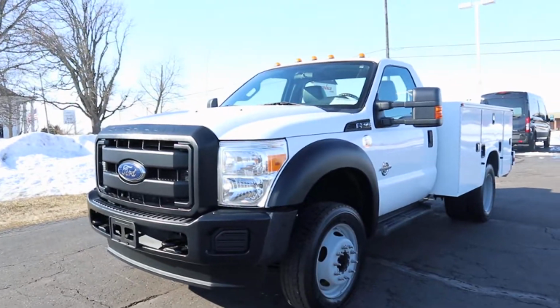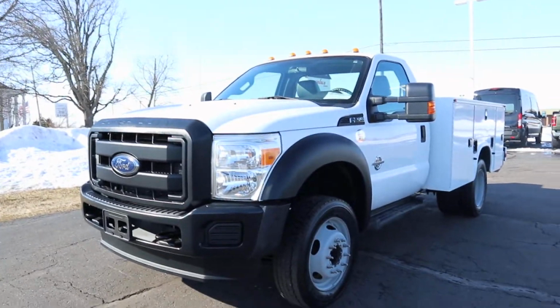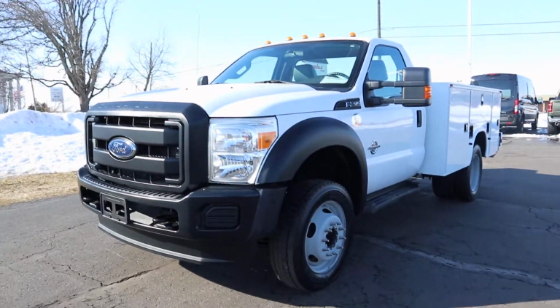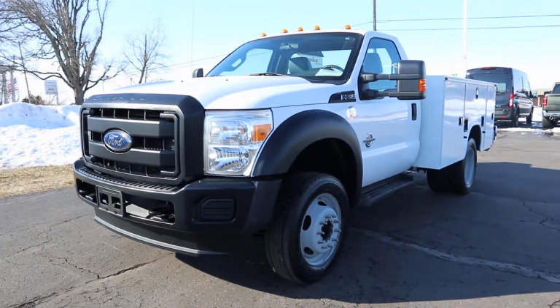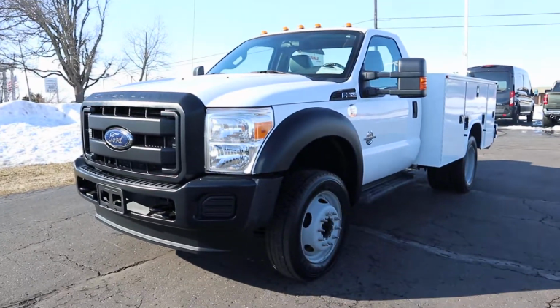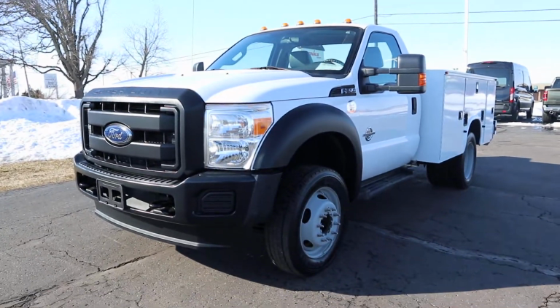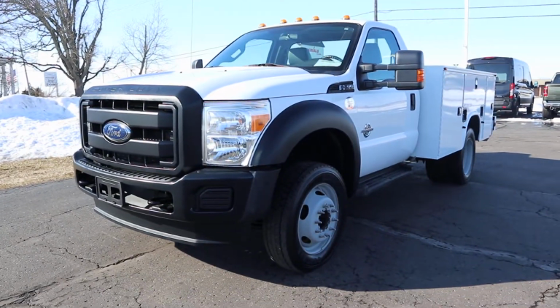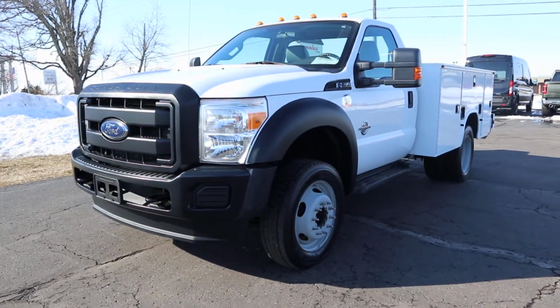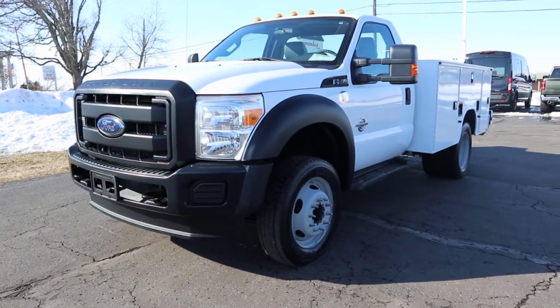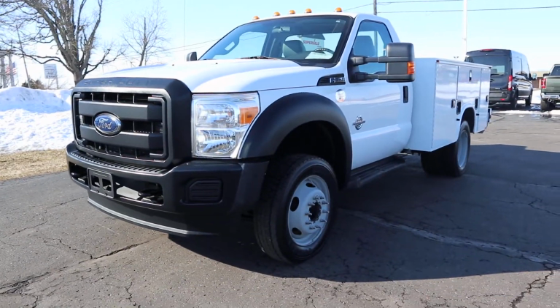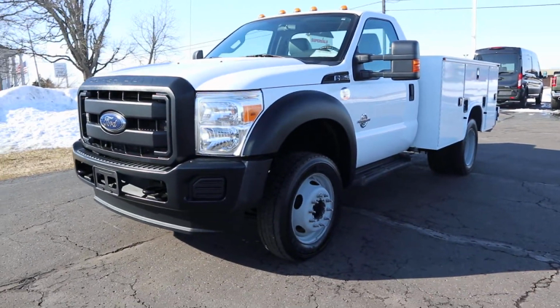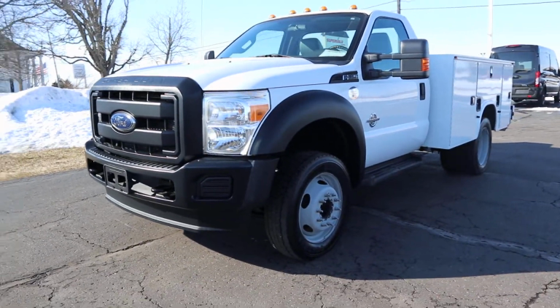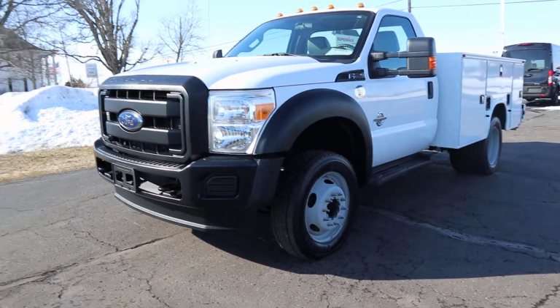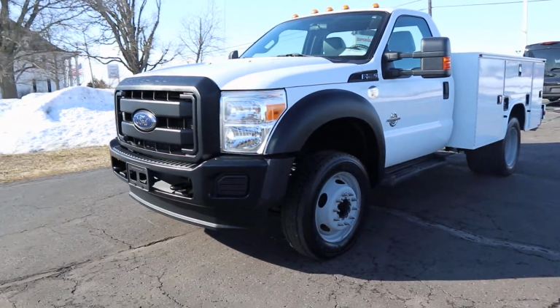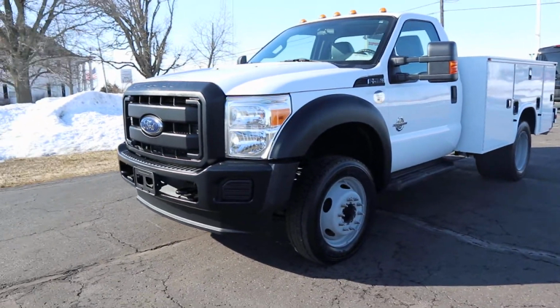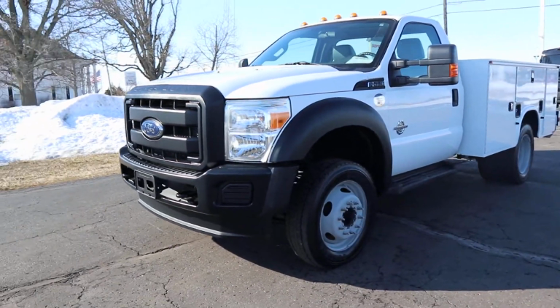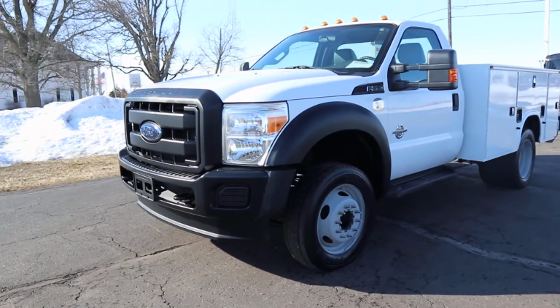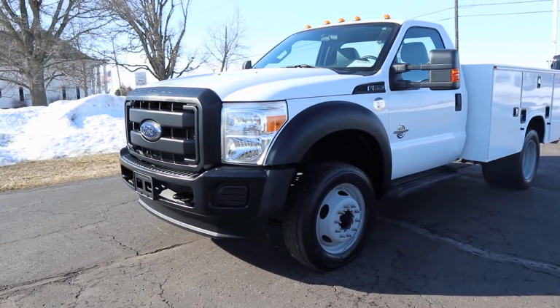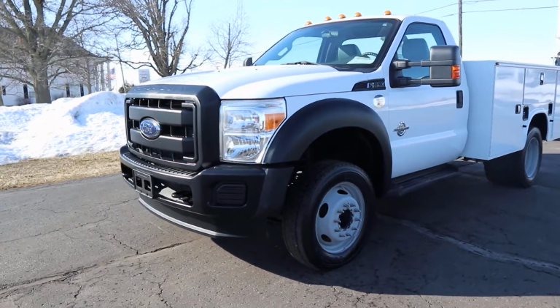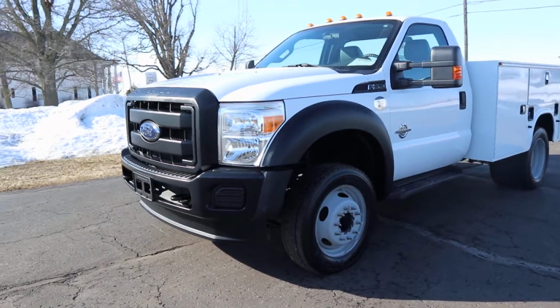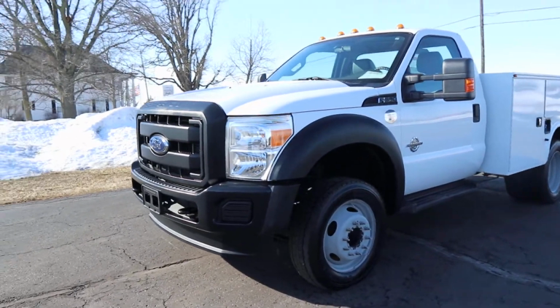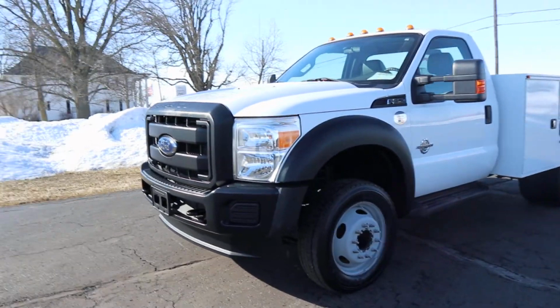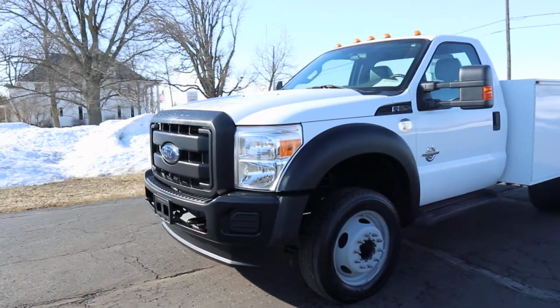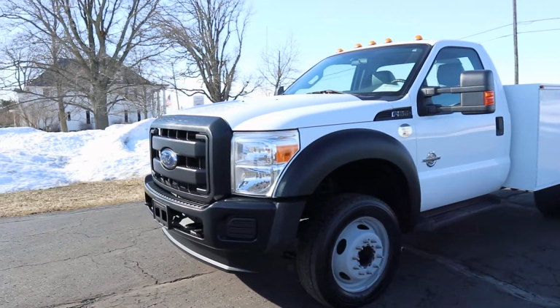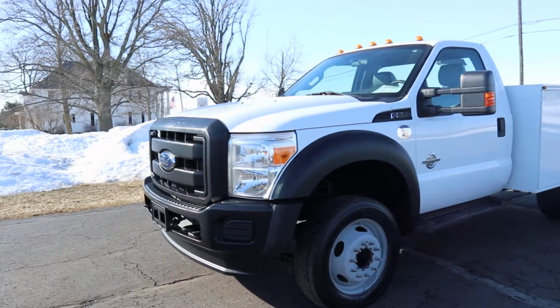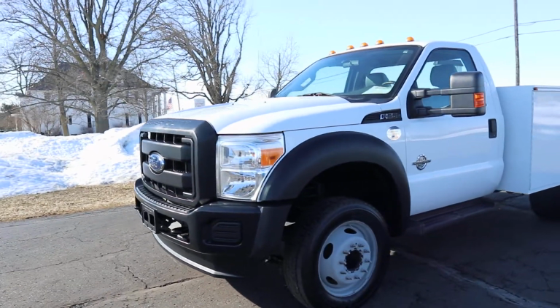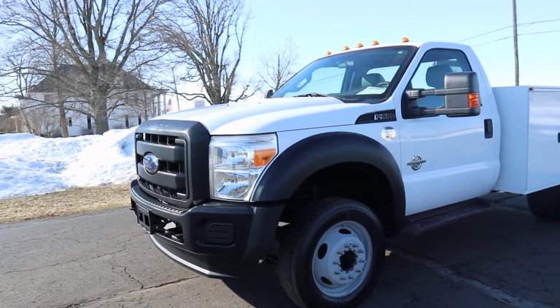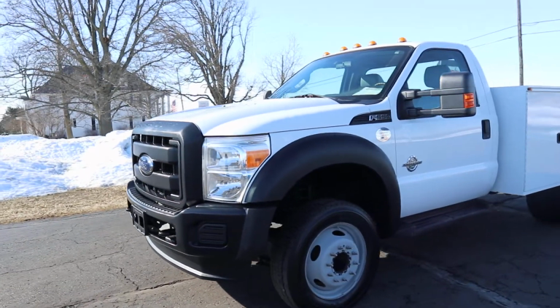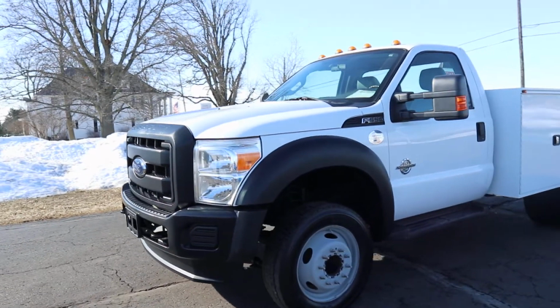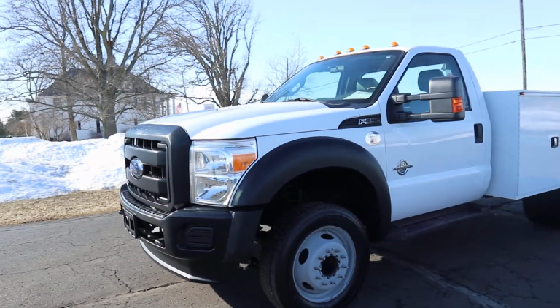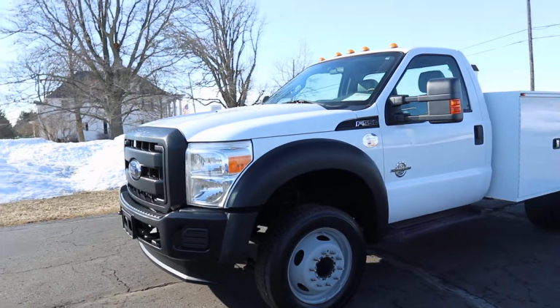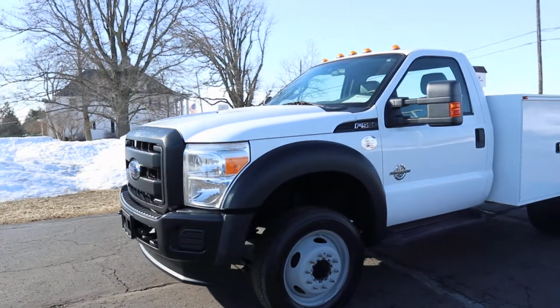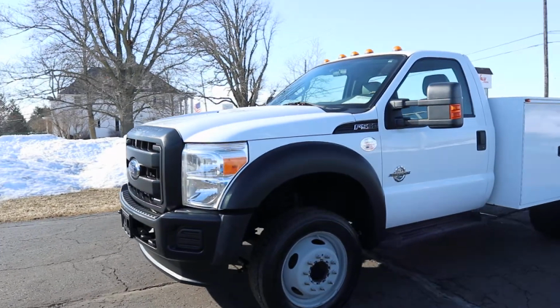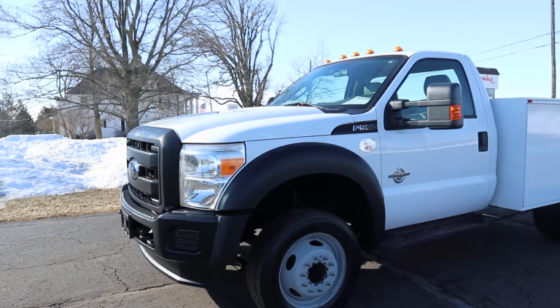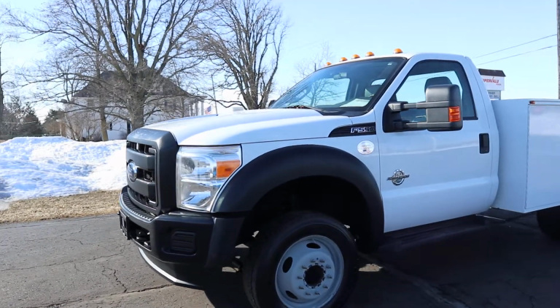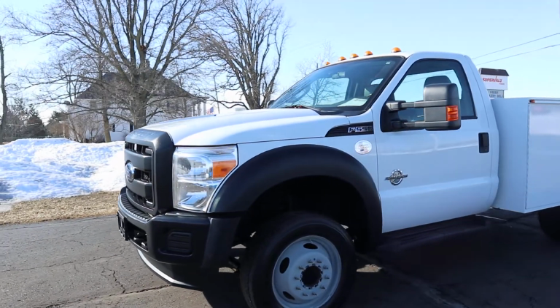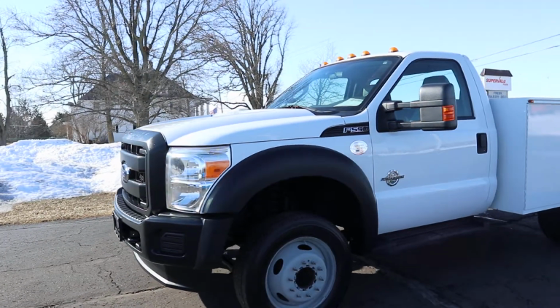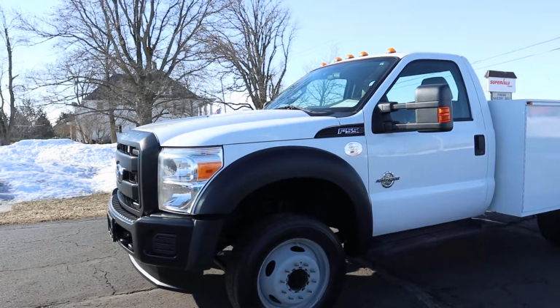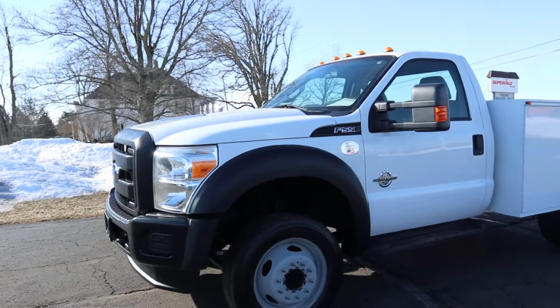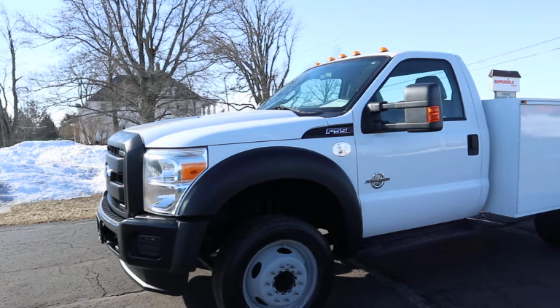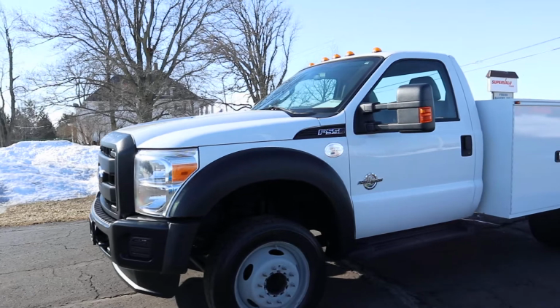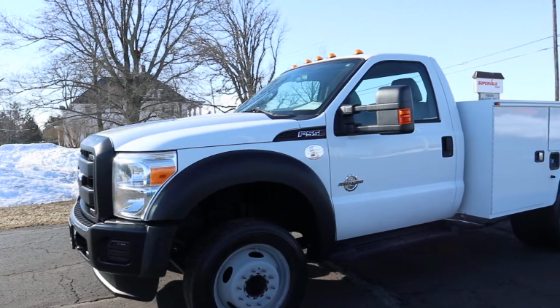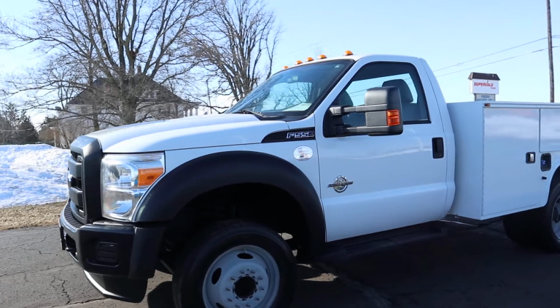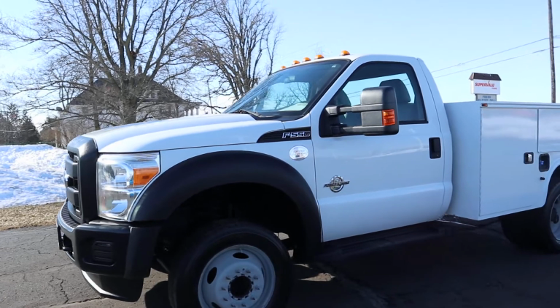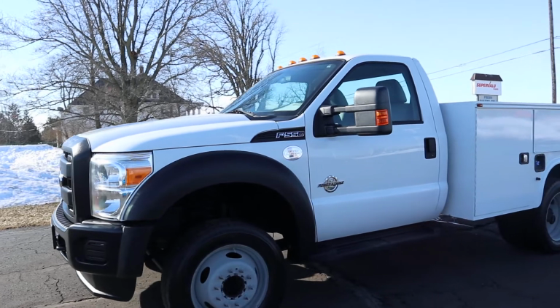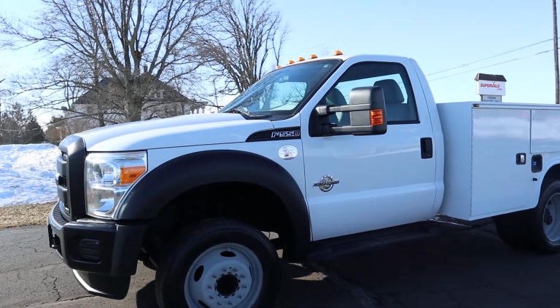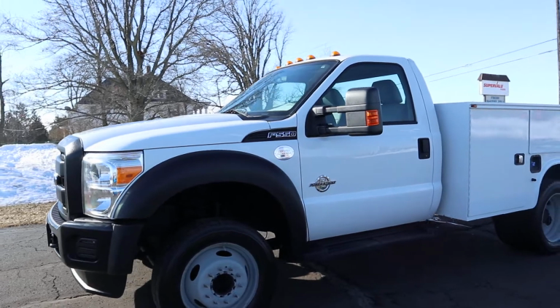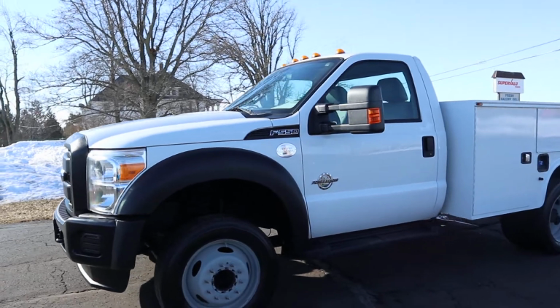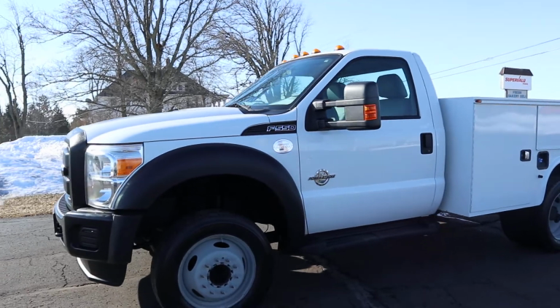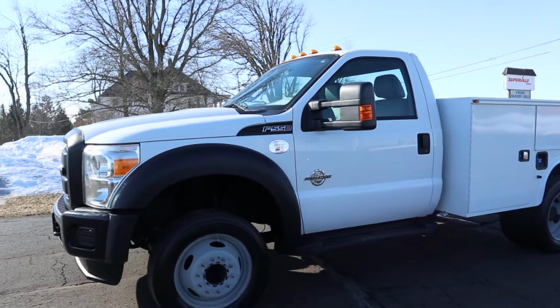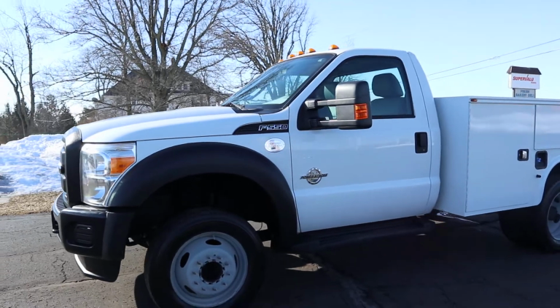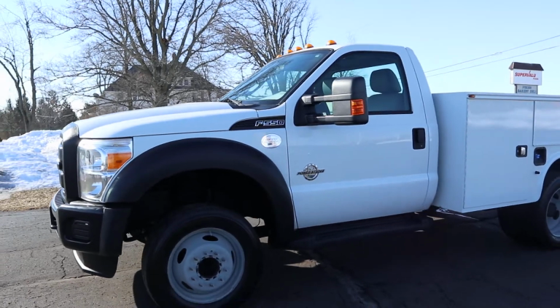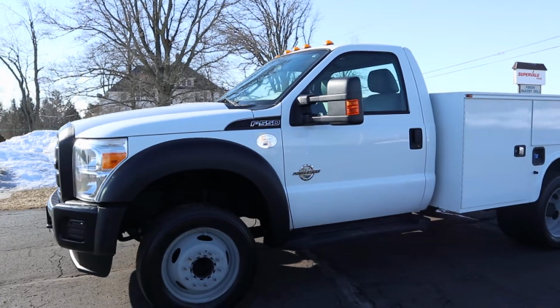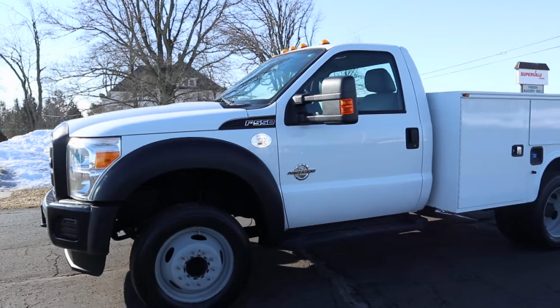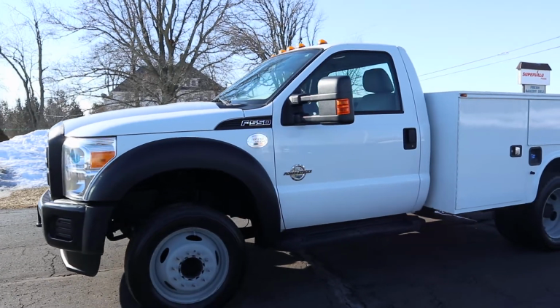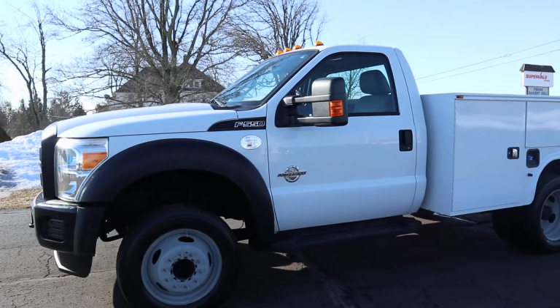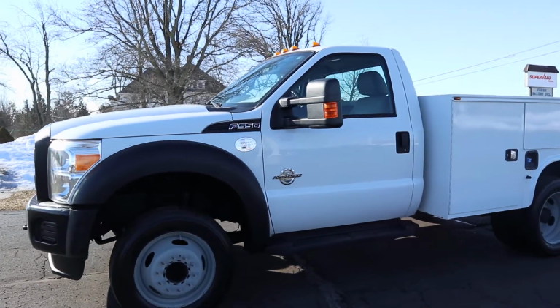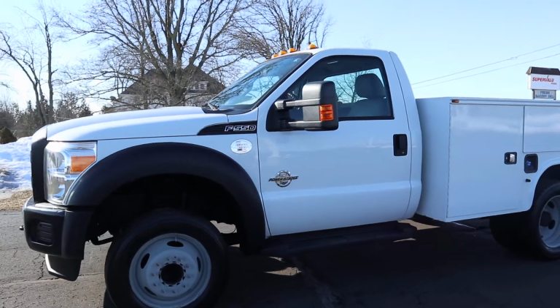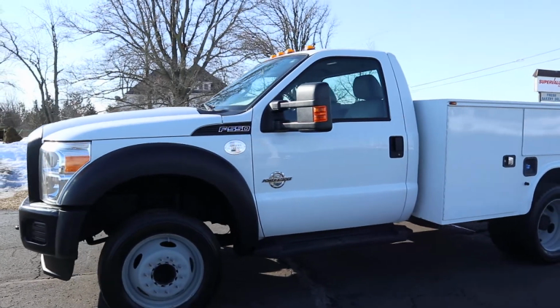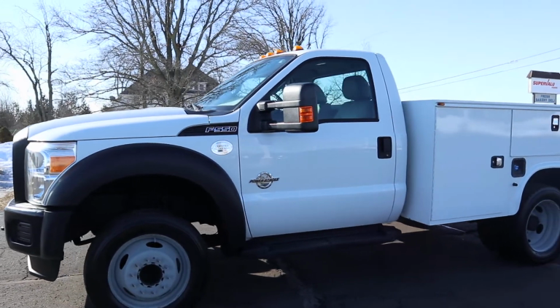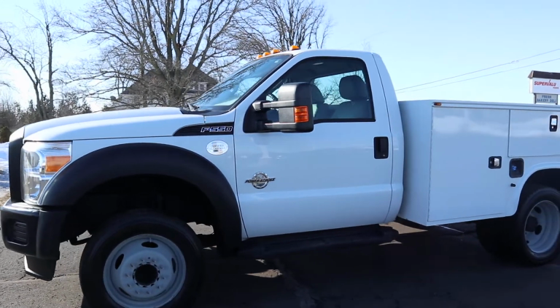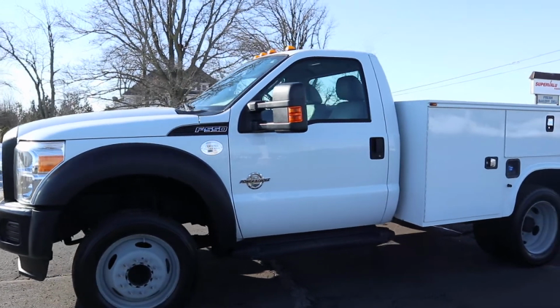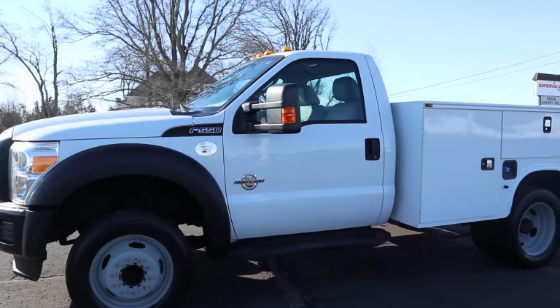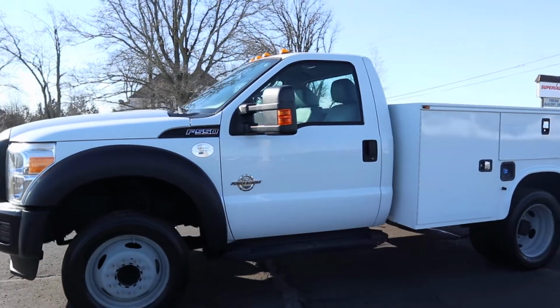Angel here at Terry Henricks Chrysler. We're going to take you on a quick walk around. This is a 2016 Ford F550.